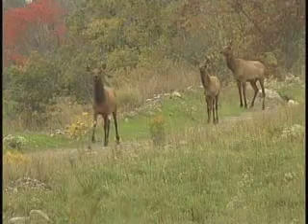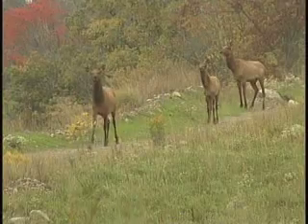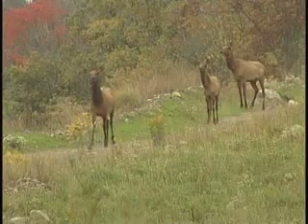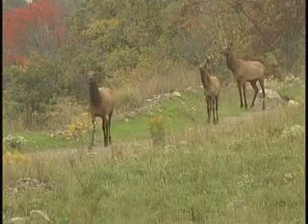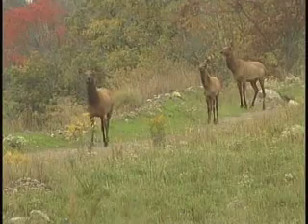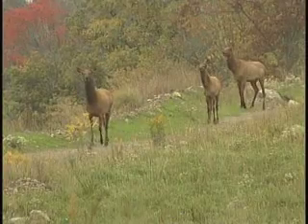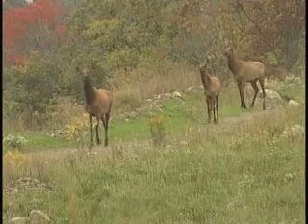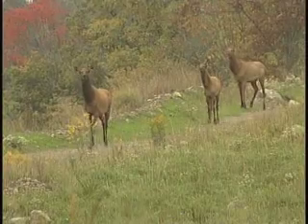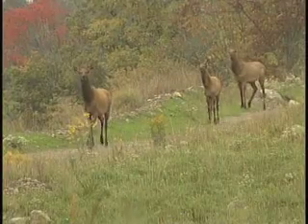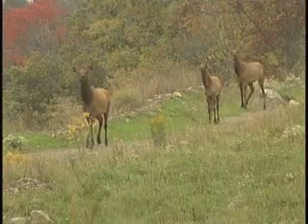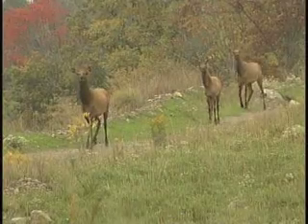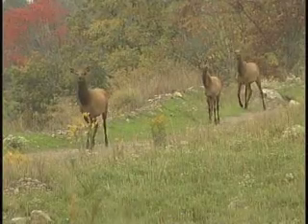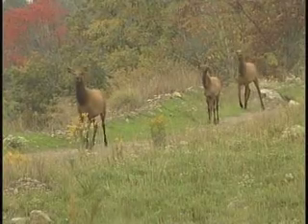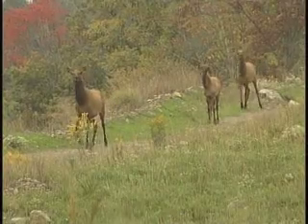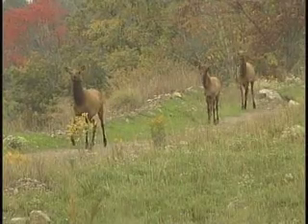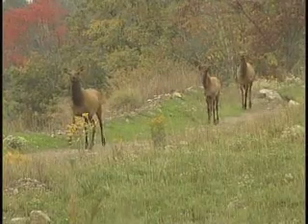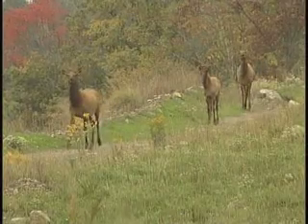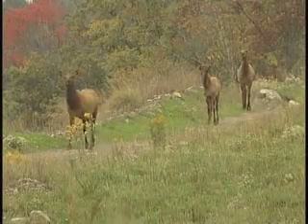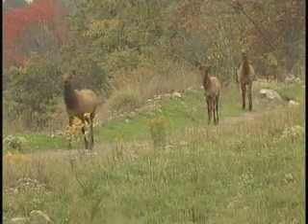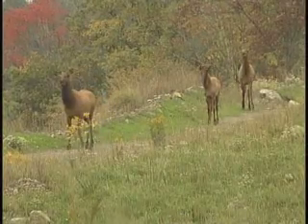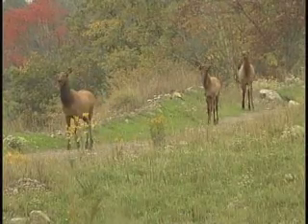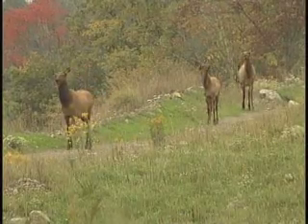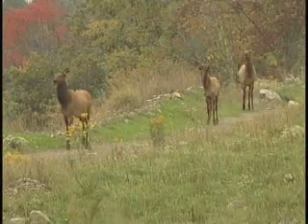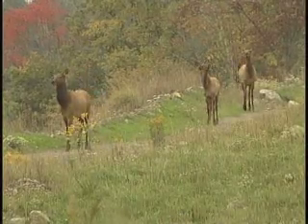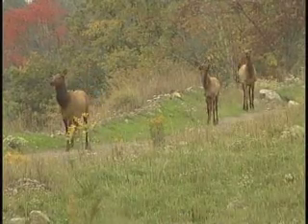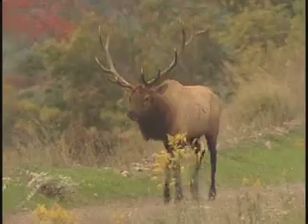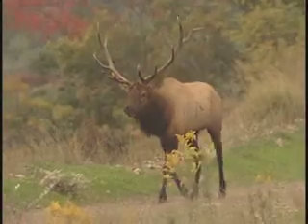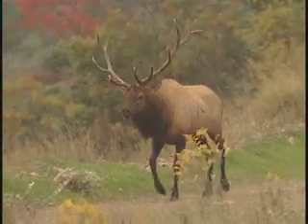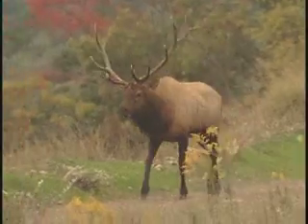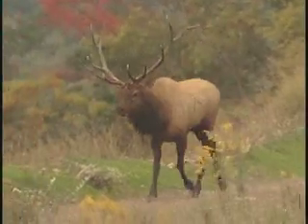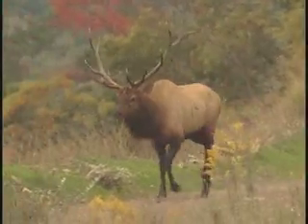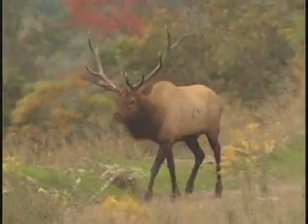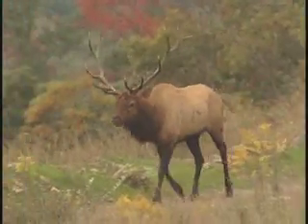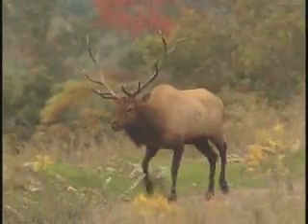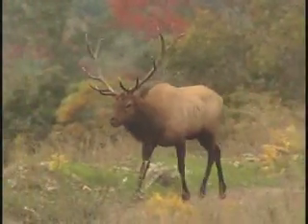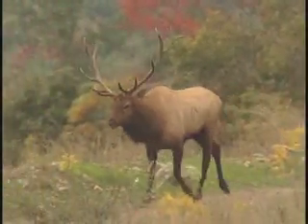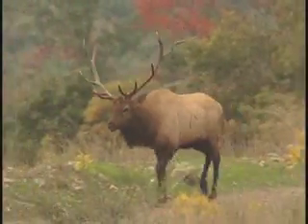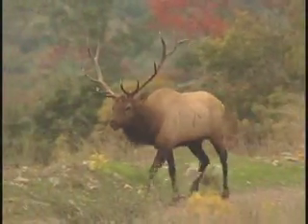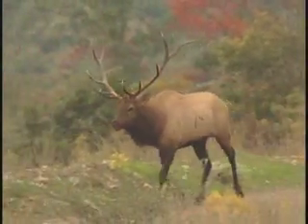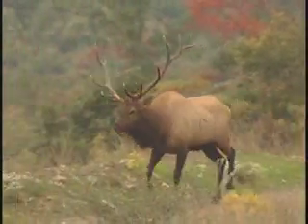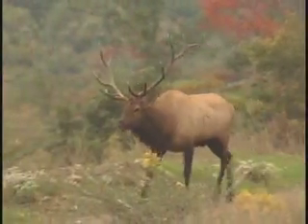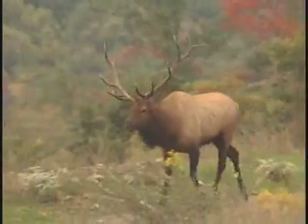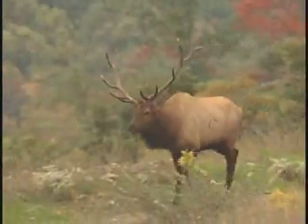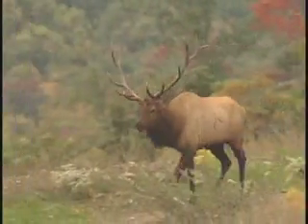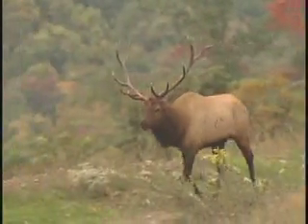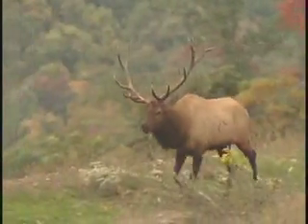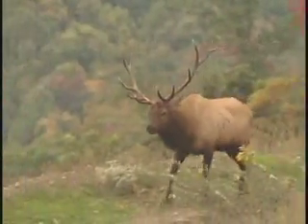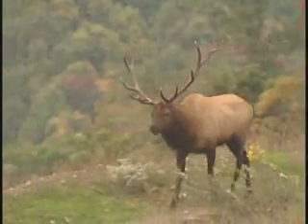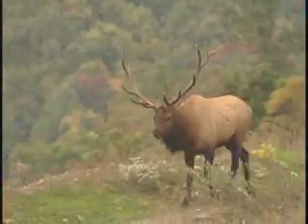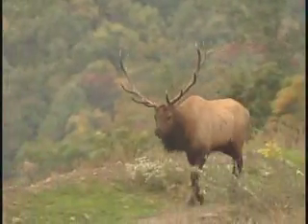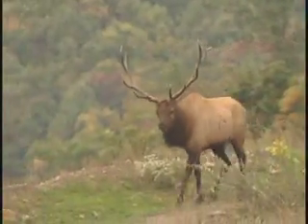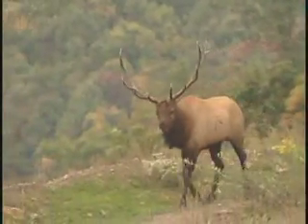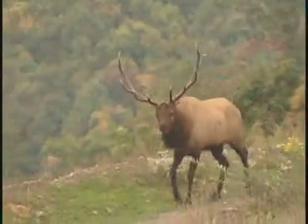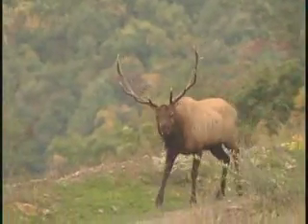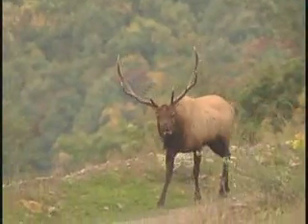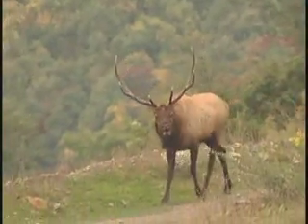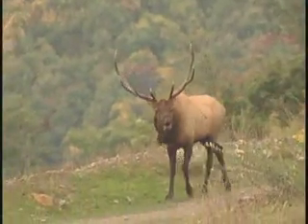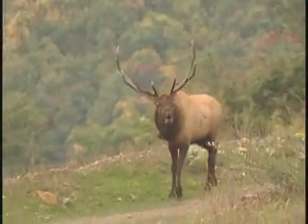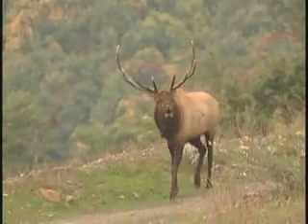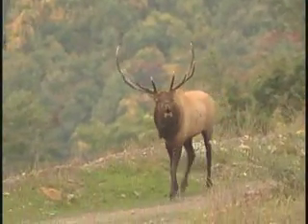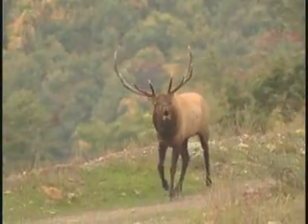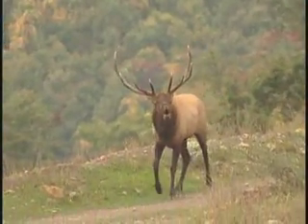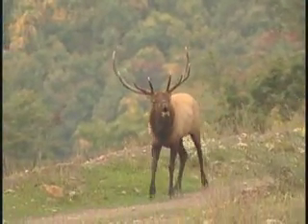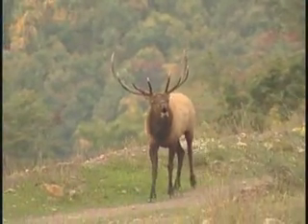Numbers of elk are really strong in this unit. We see lots and lots of elk. There are a lot of nice bulls.